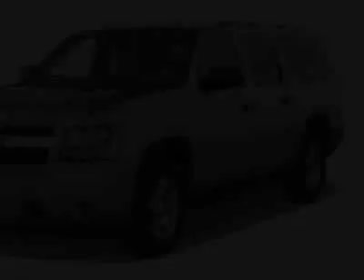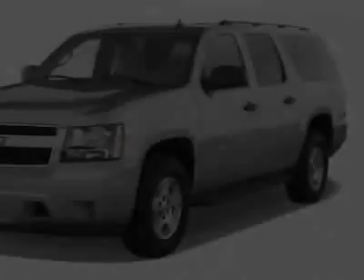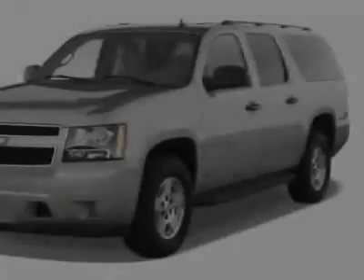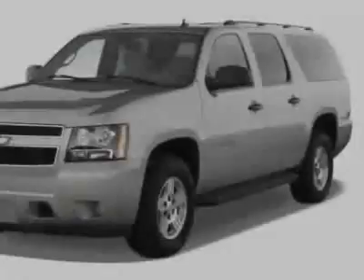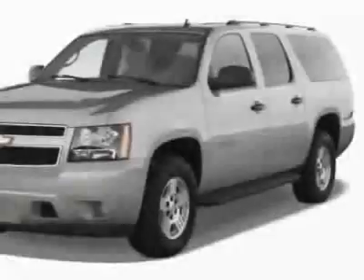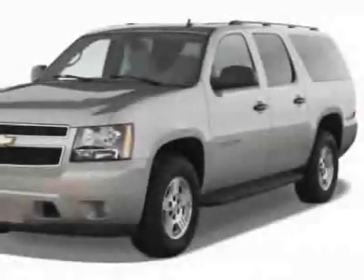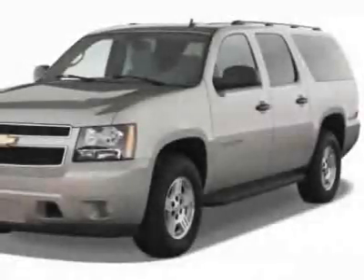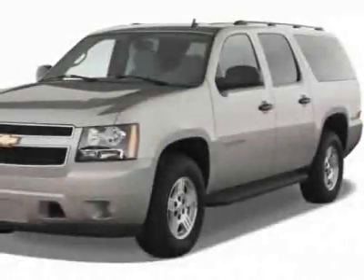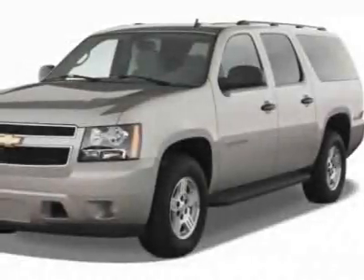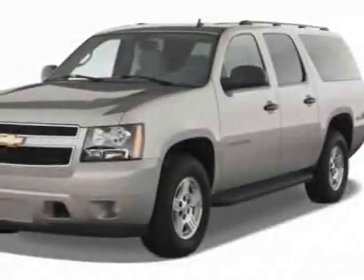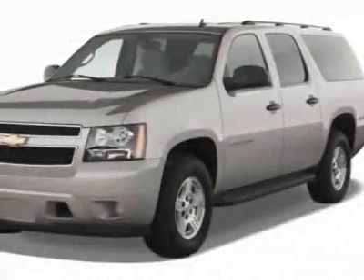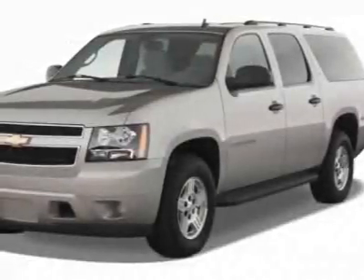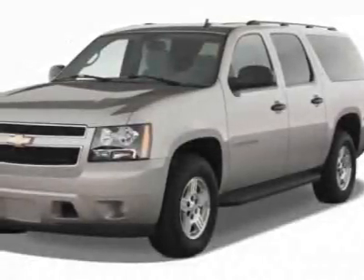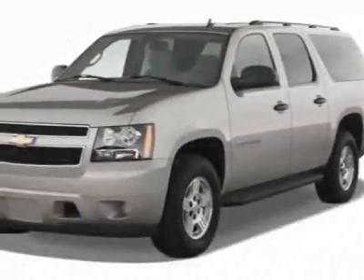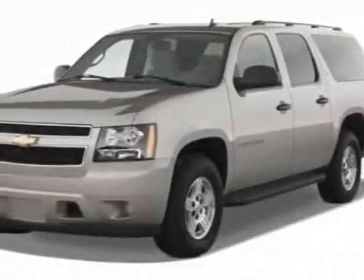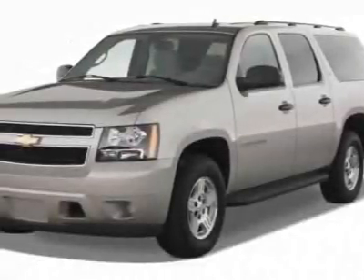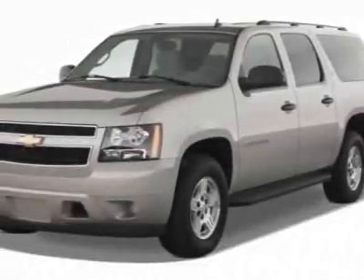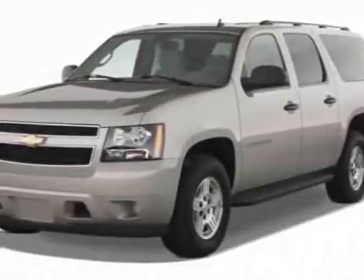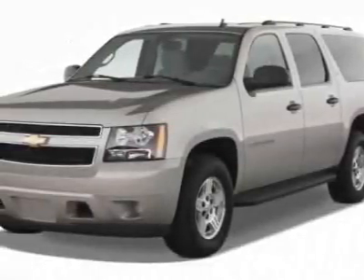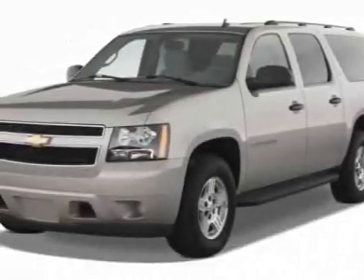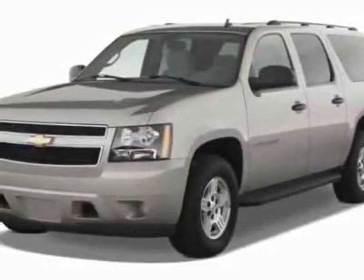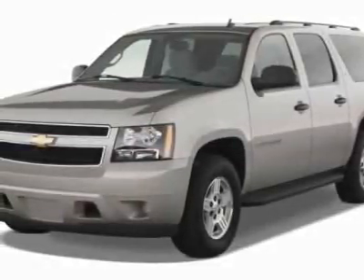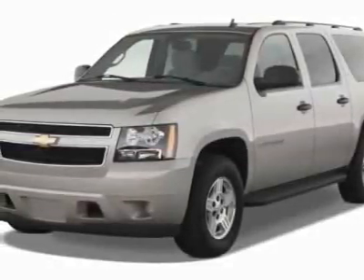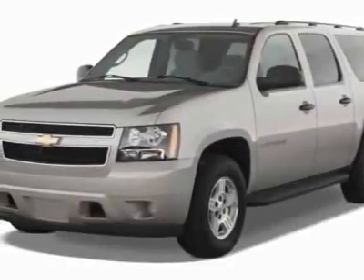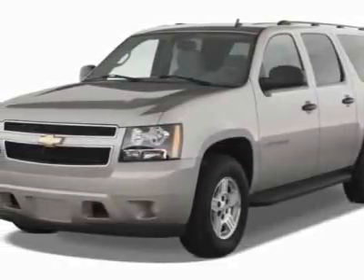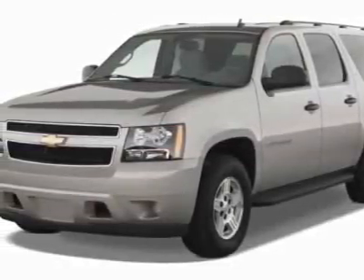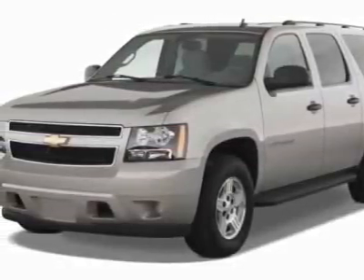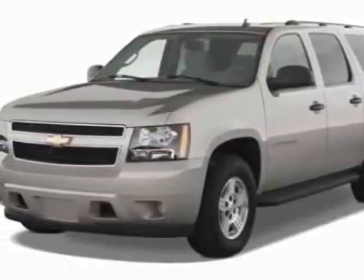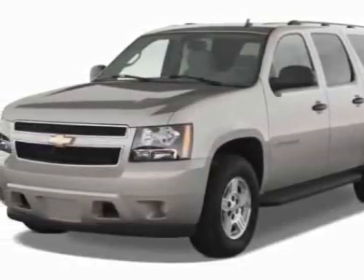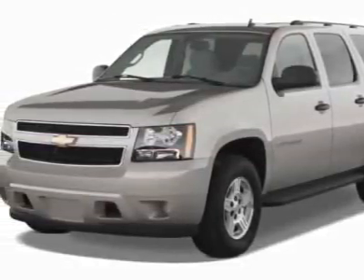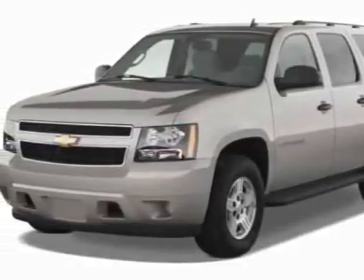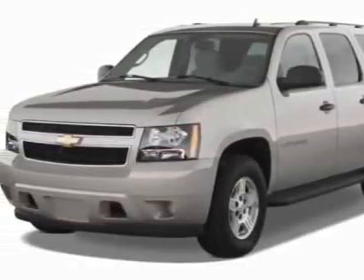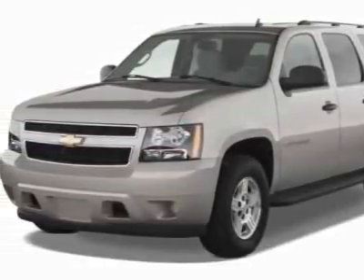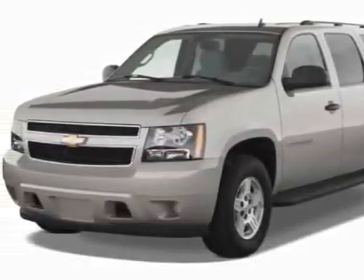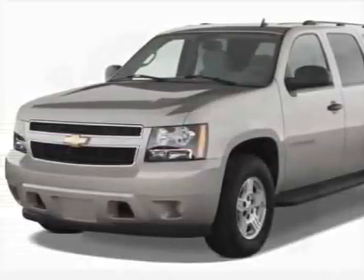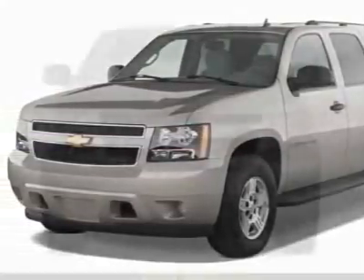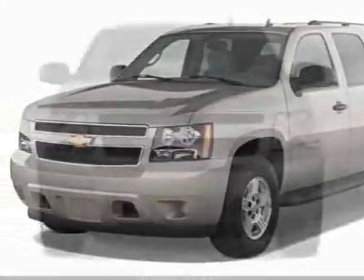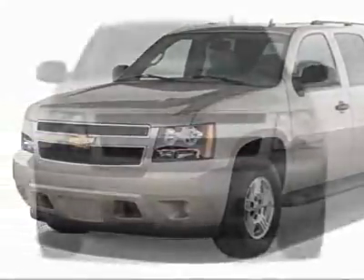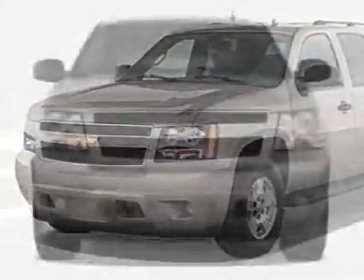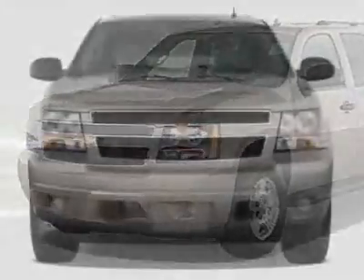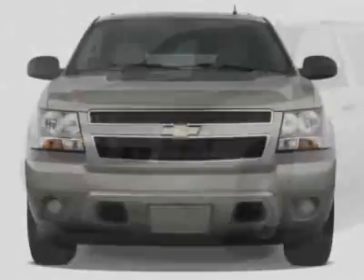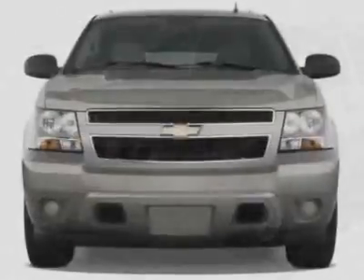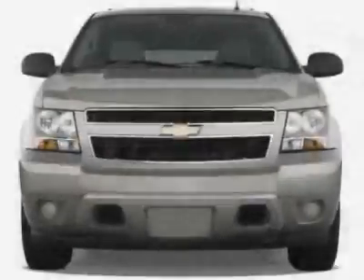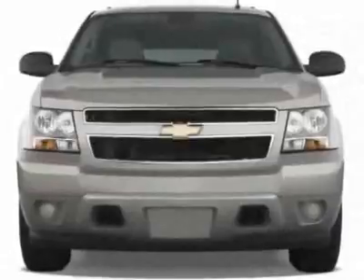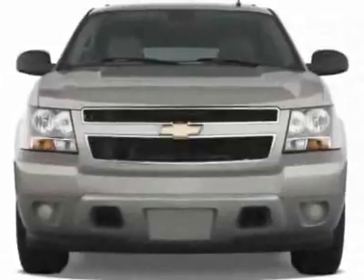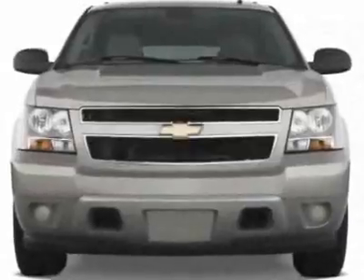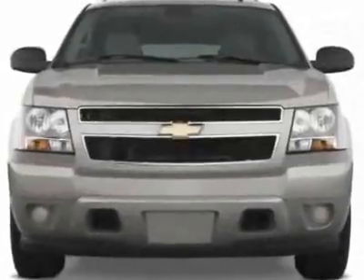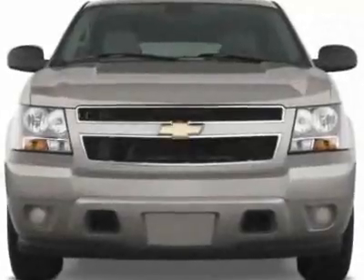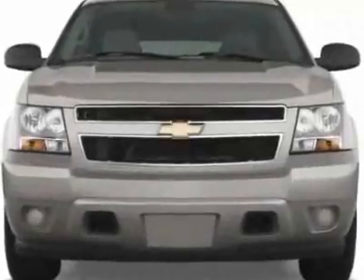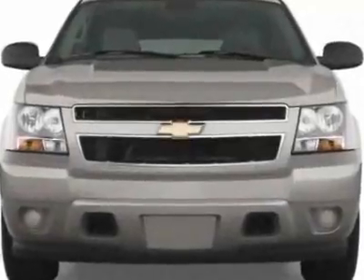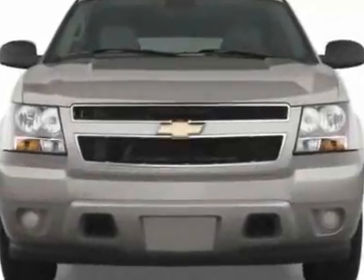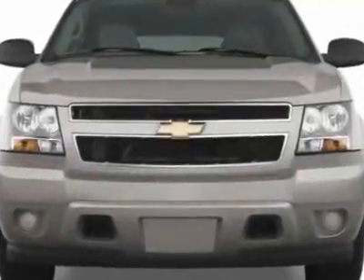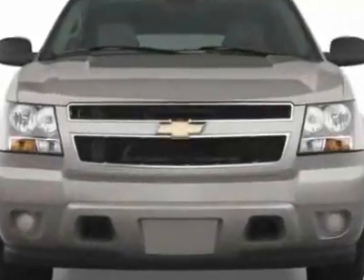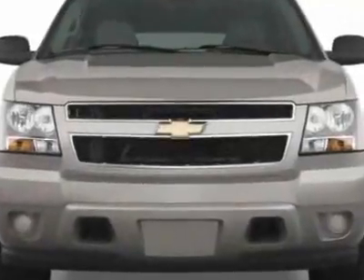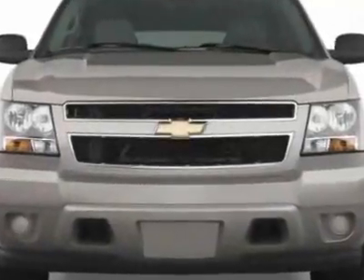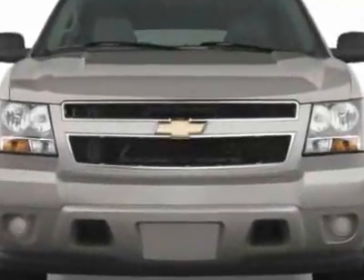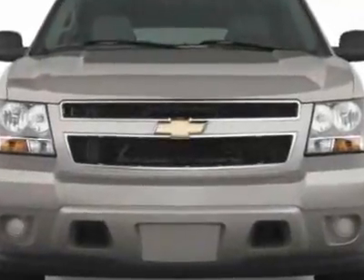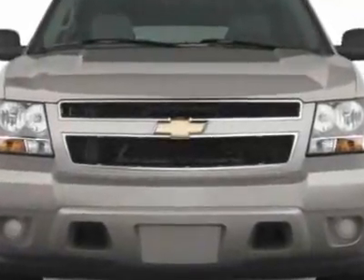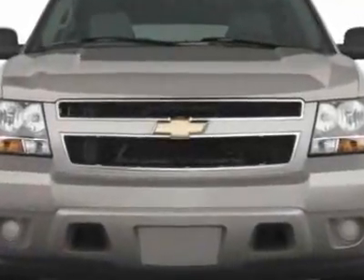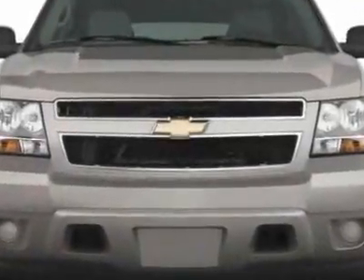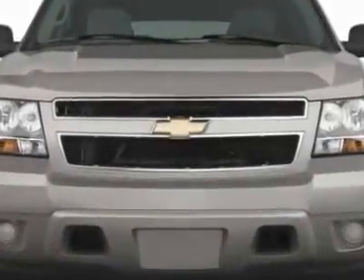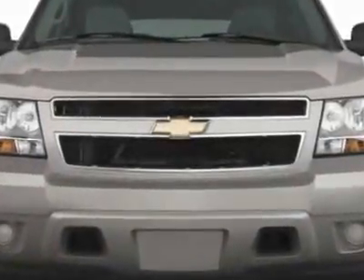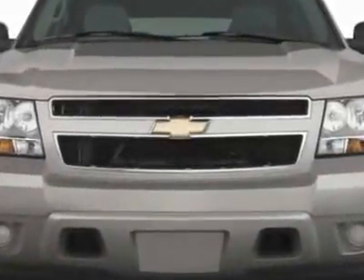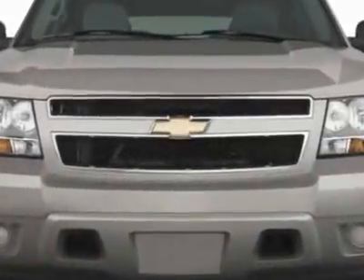Look at this new 2011 Chevrolet Suburban. For your protection, this vehicle has a full factory warranty.